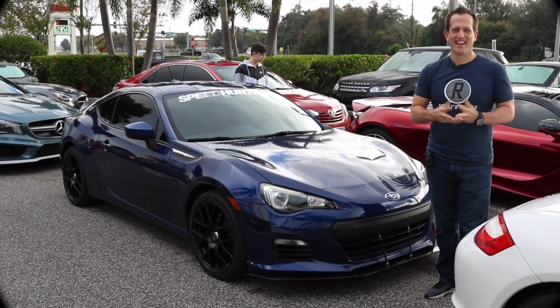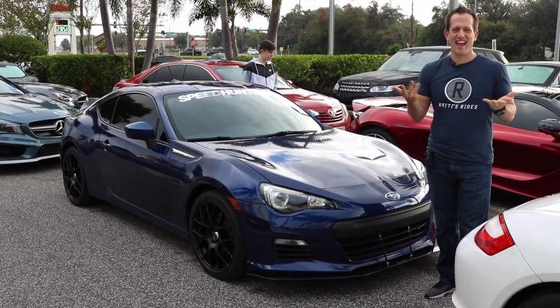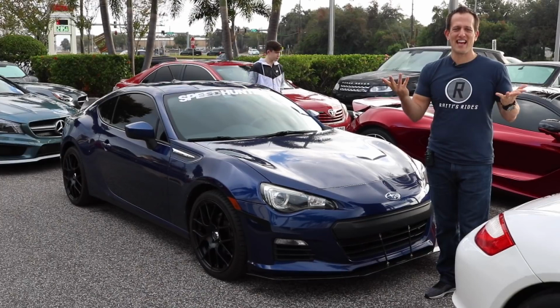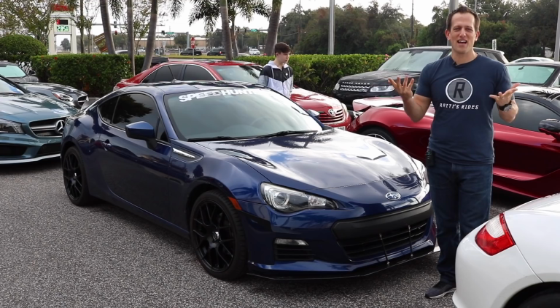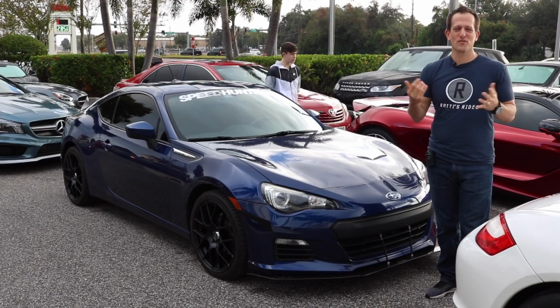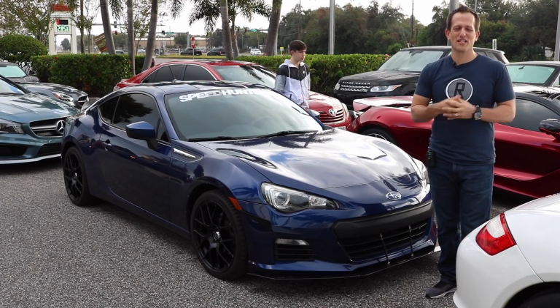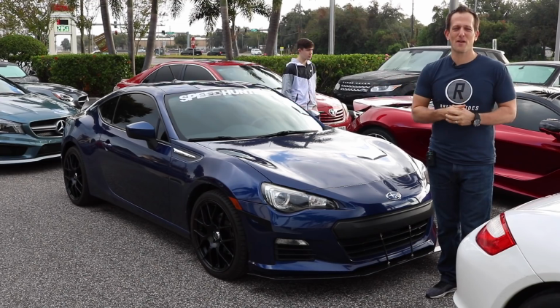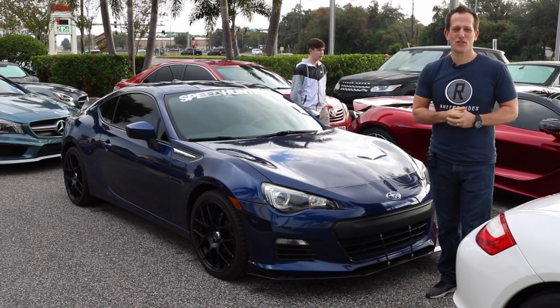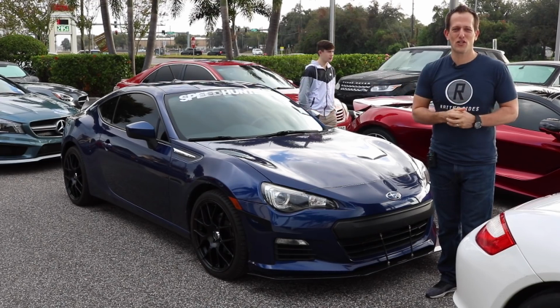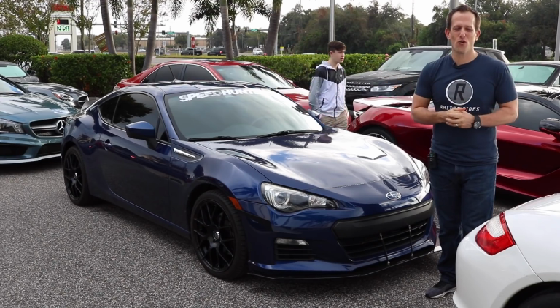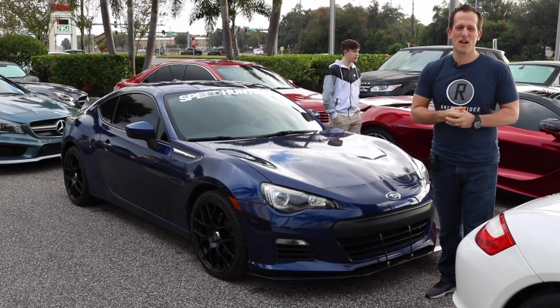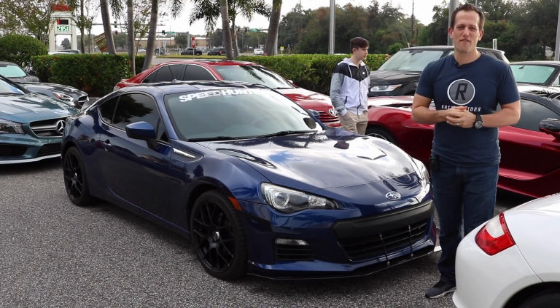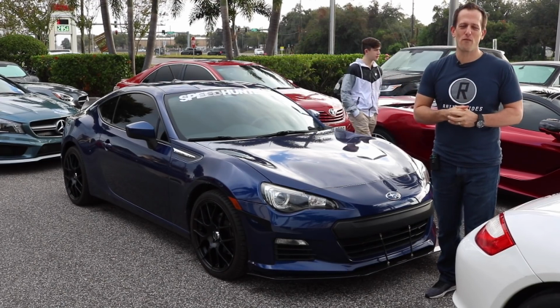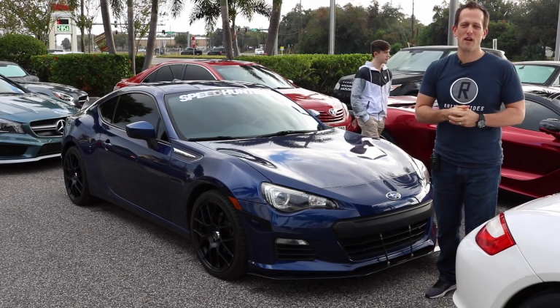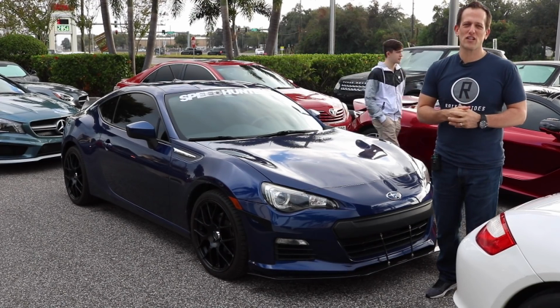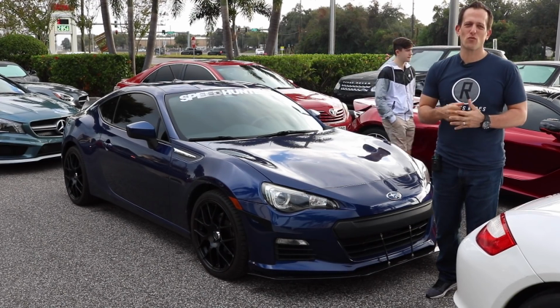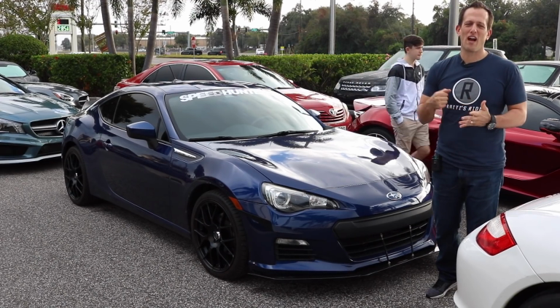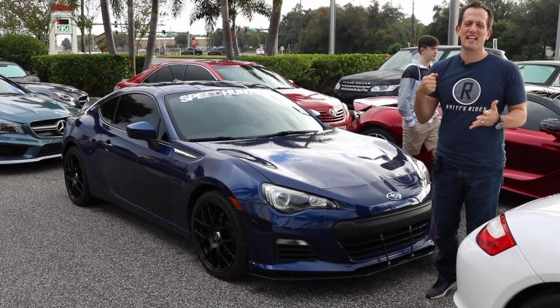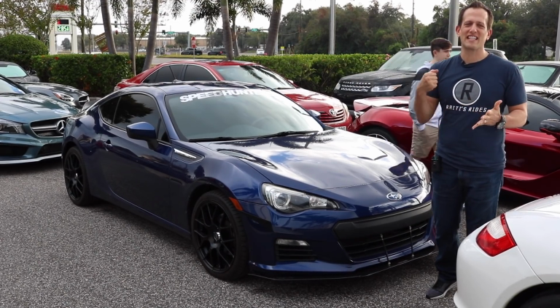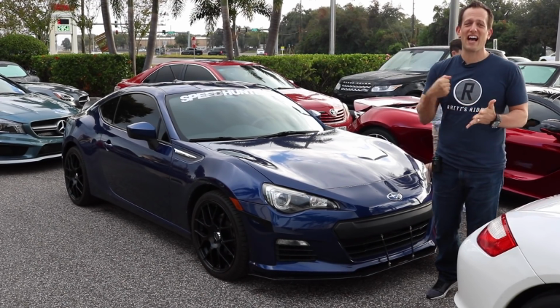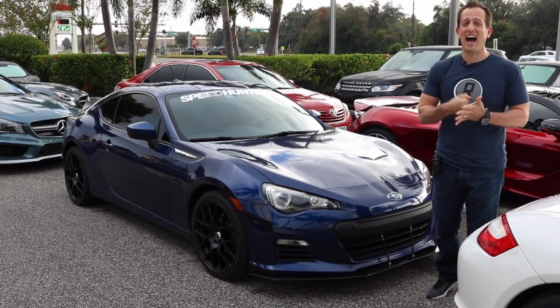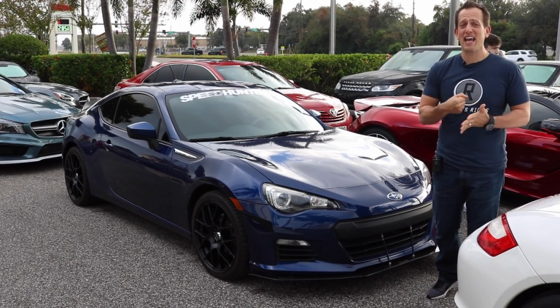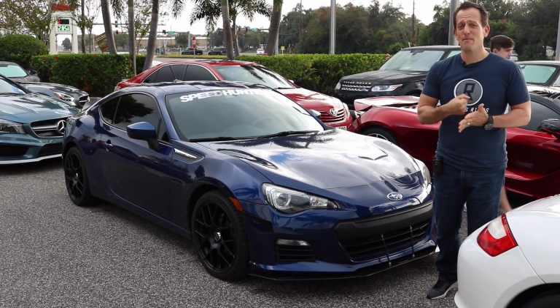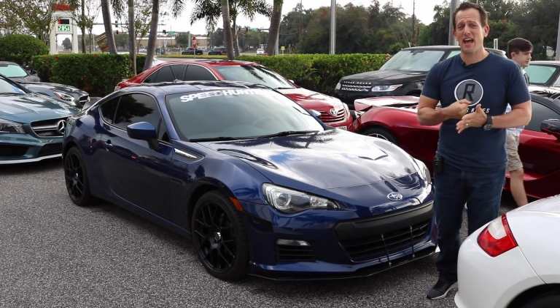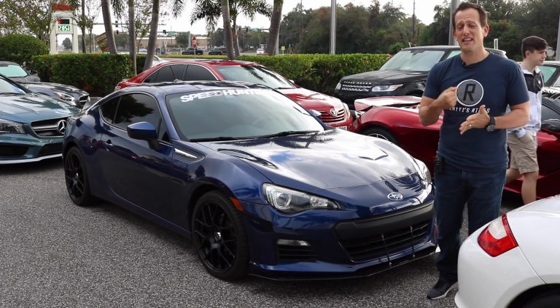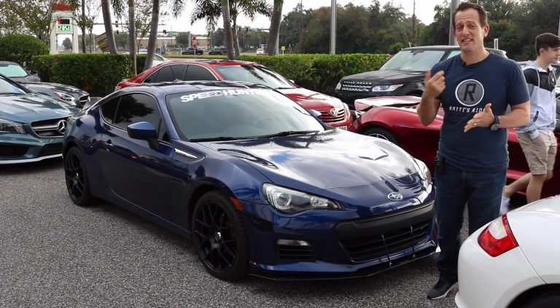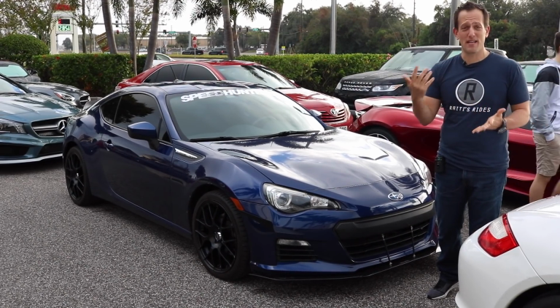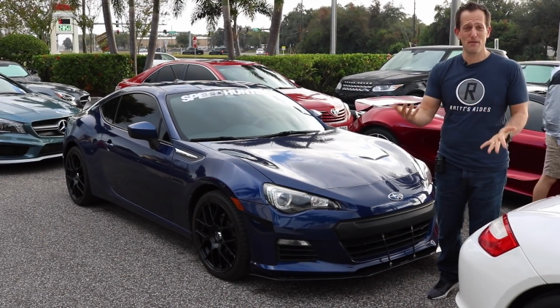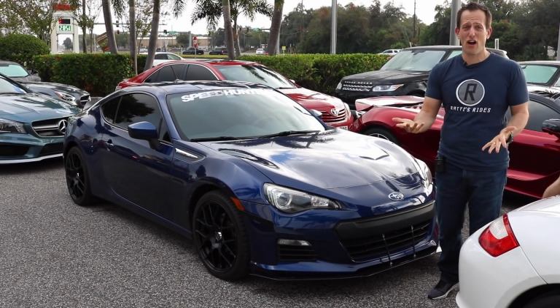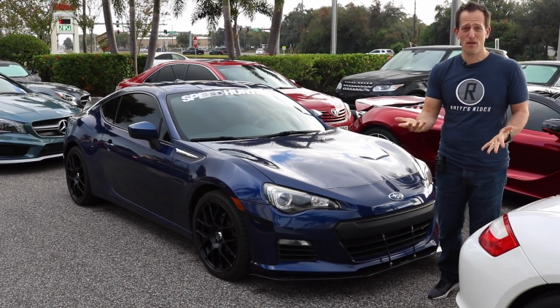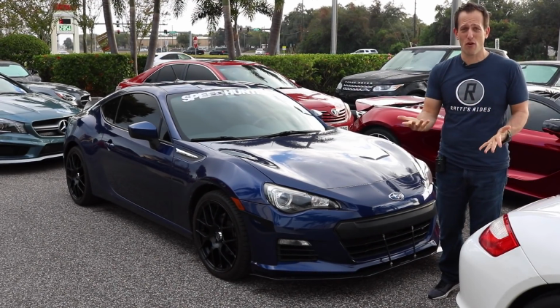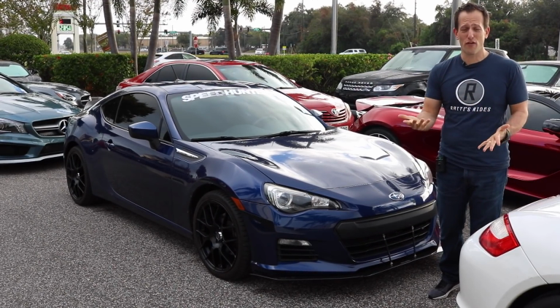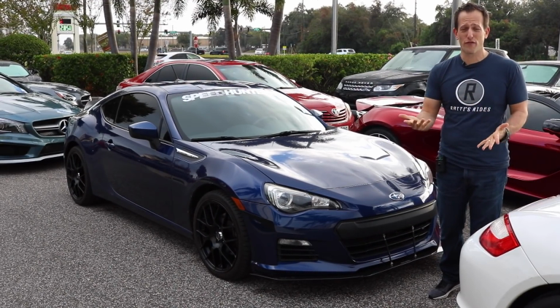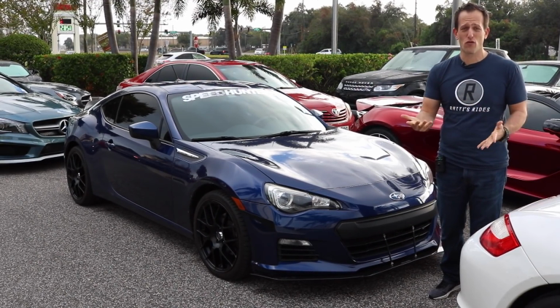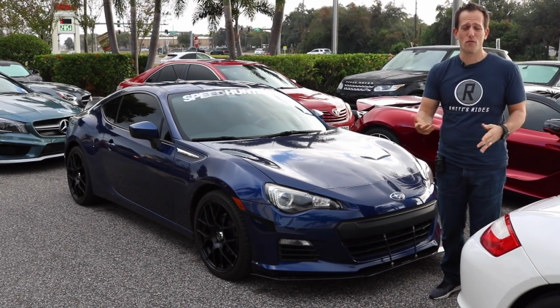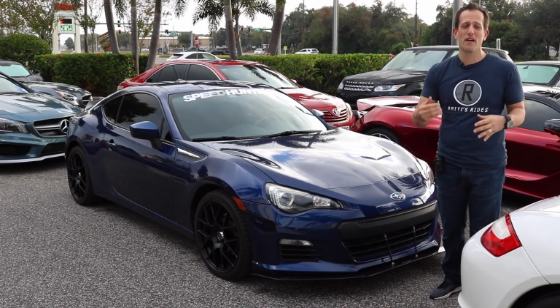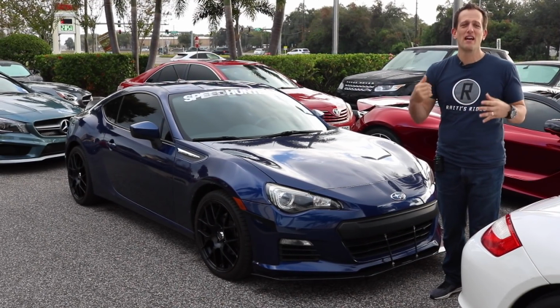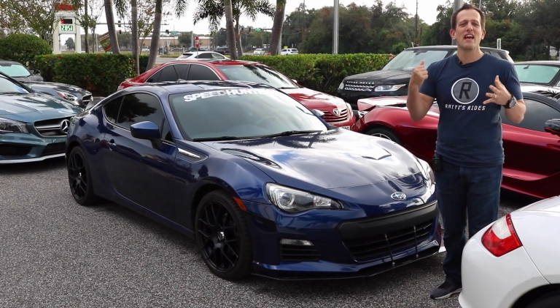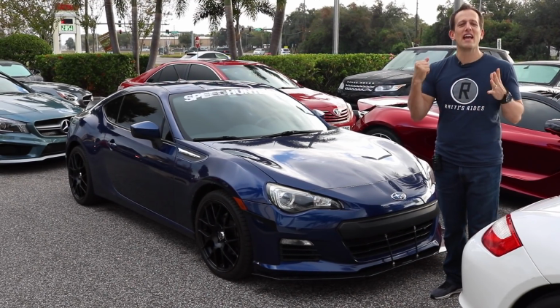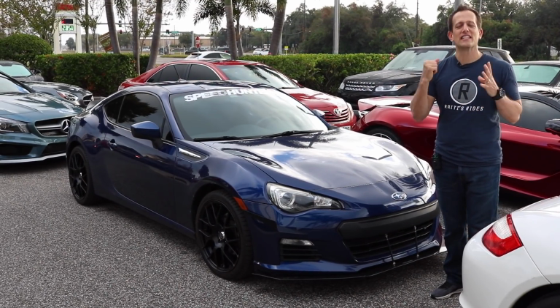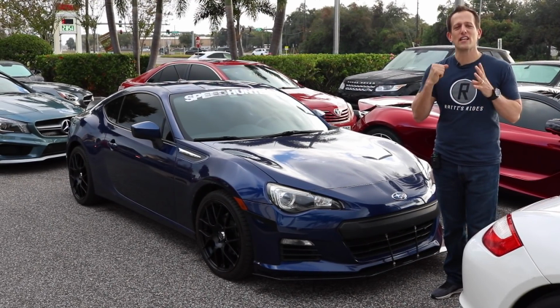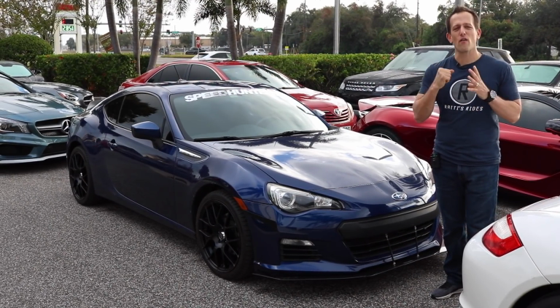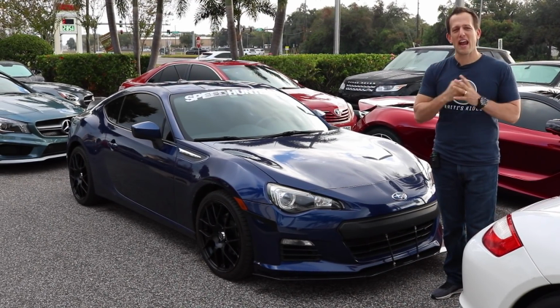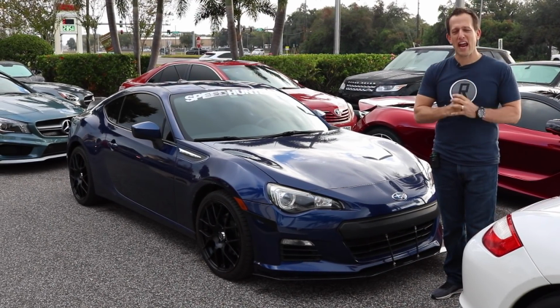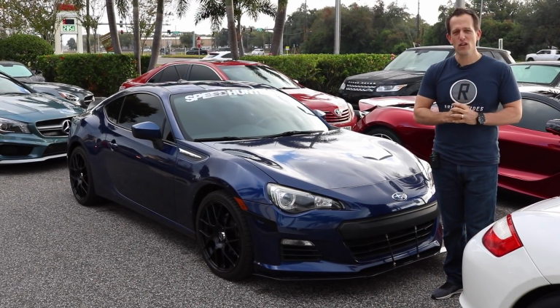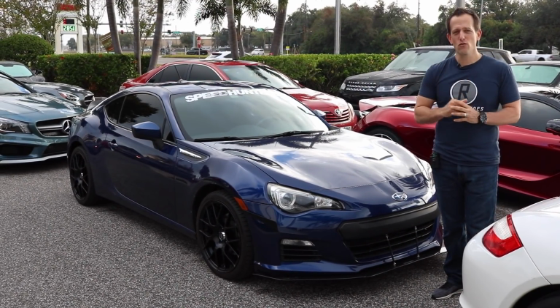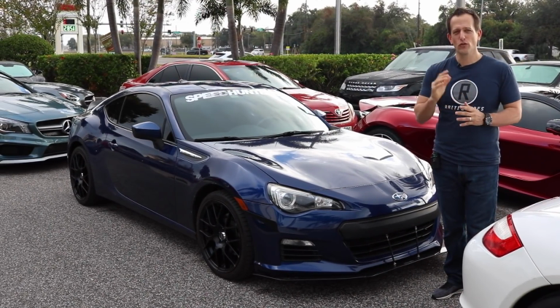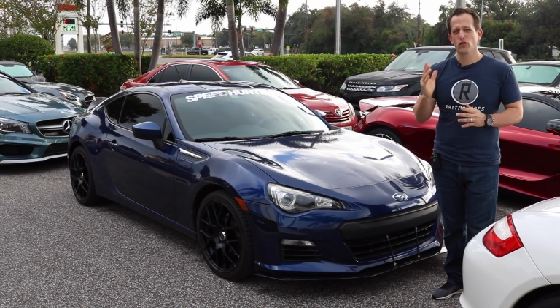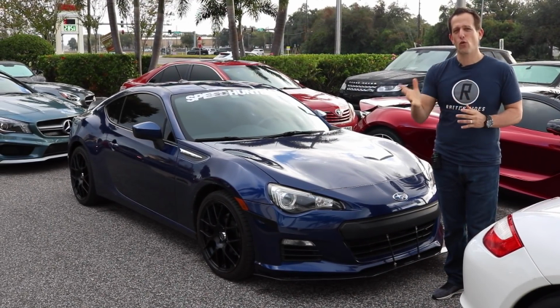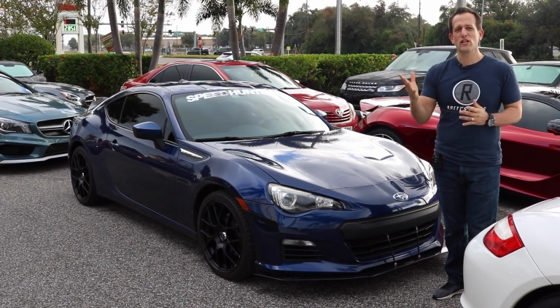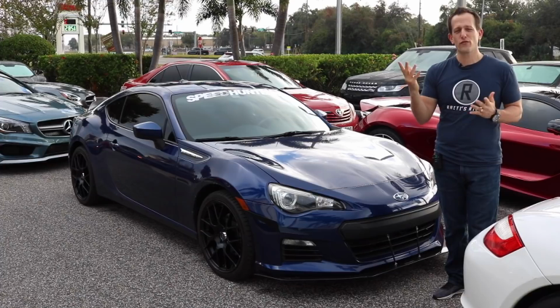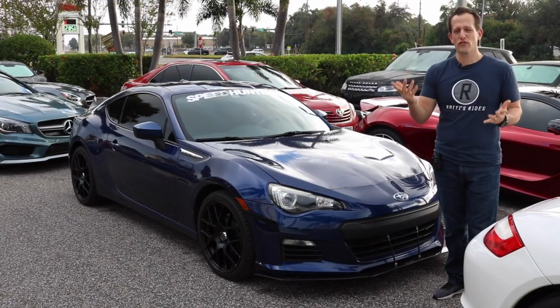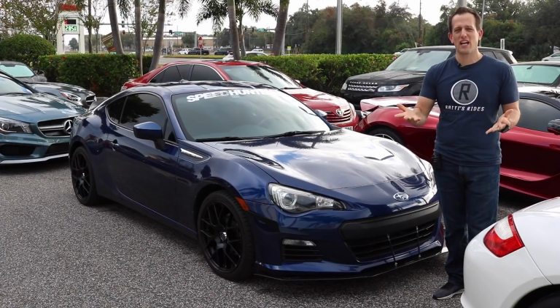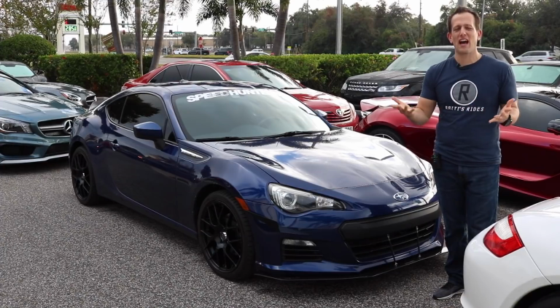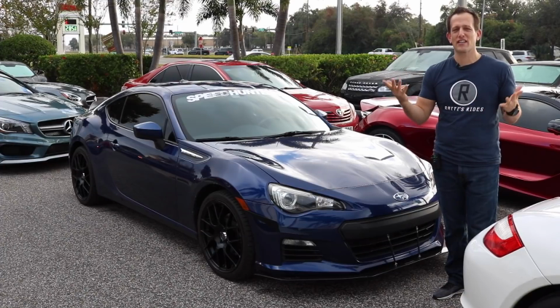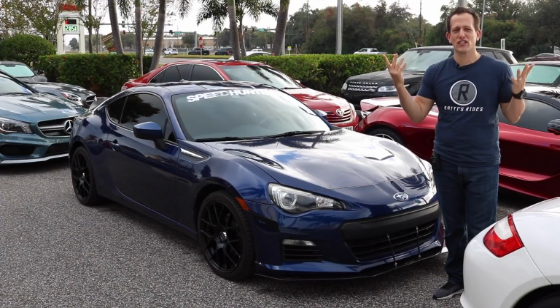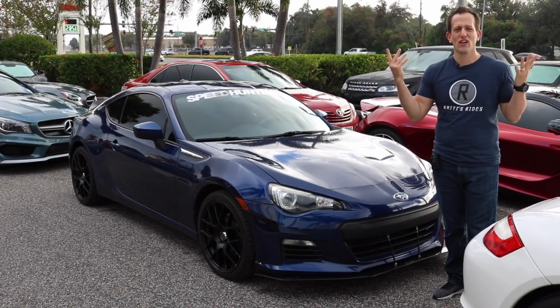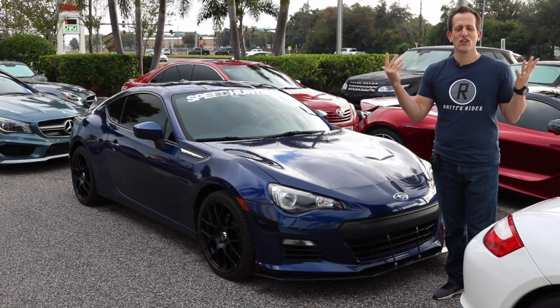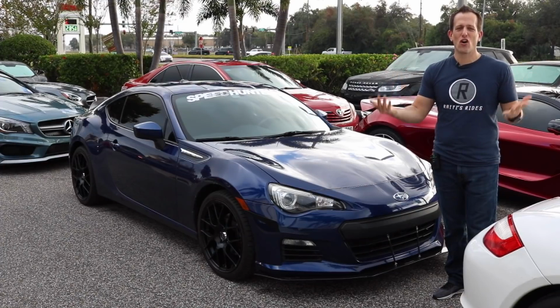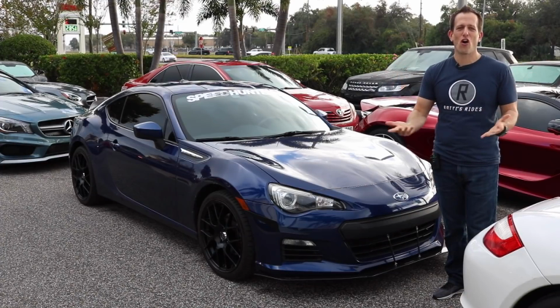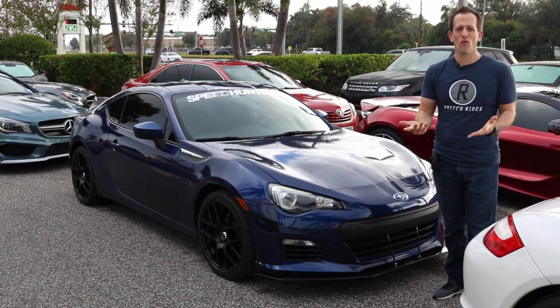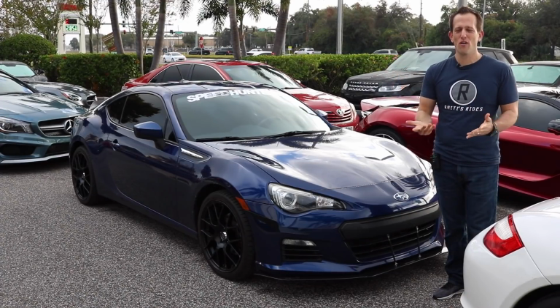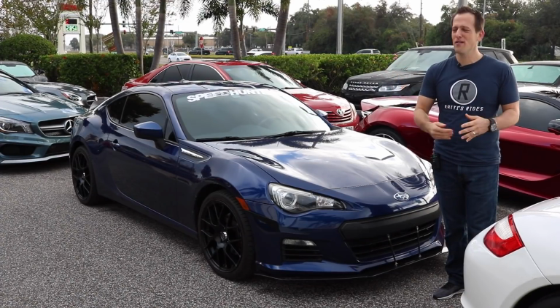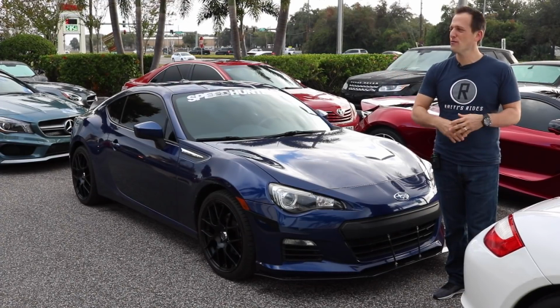Hey guys, what's up? It's Joe Rady from Rady's Rides, and I am at Dimmitt Automotive Group. It's their annual Toys for Tots car run.